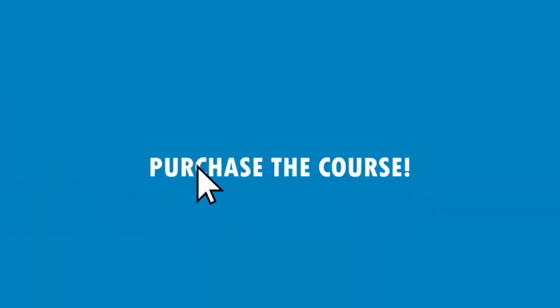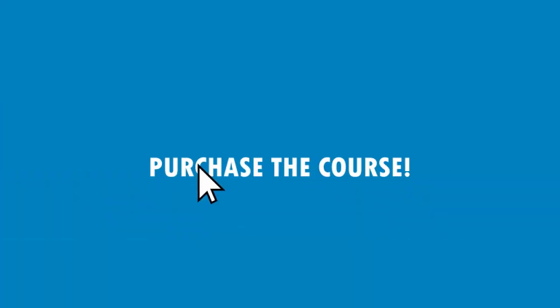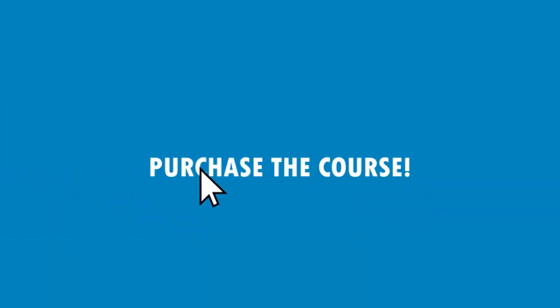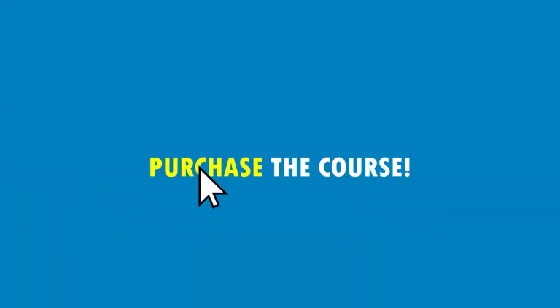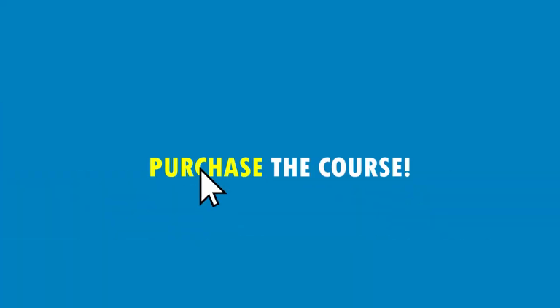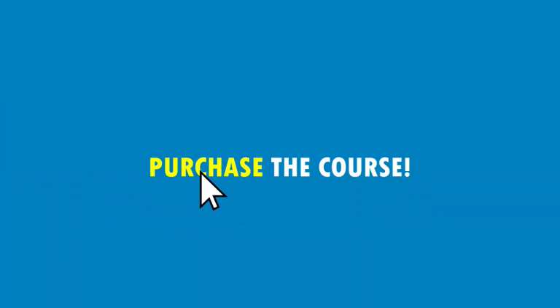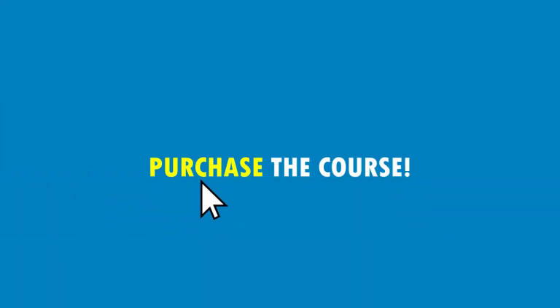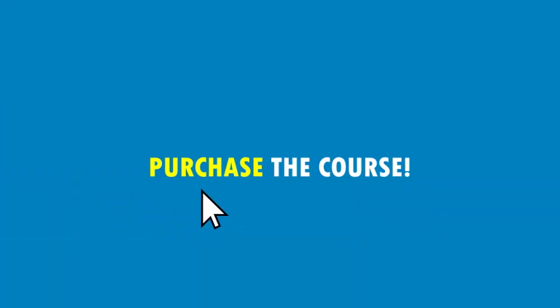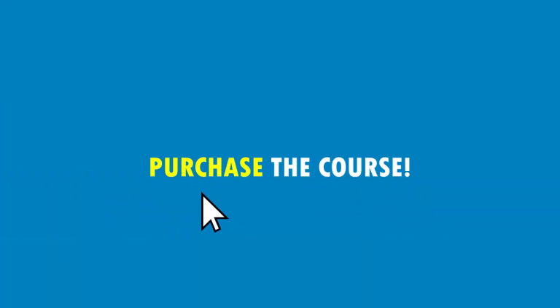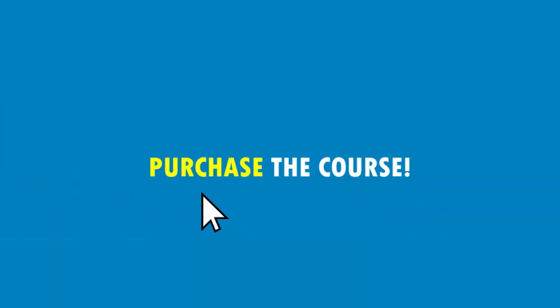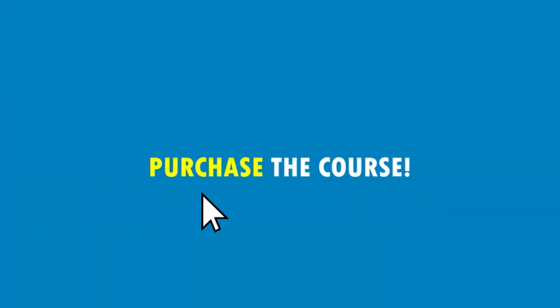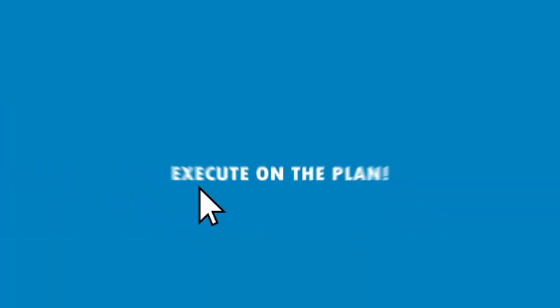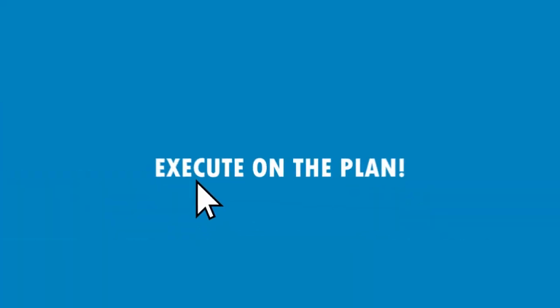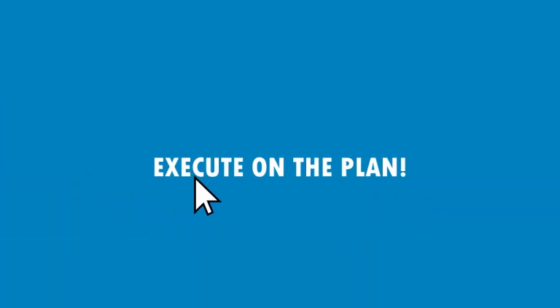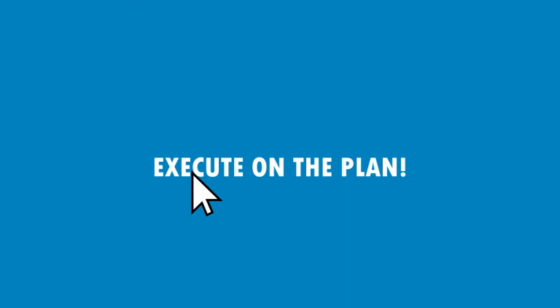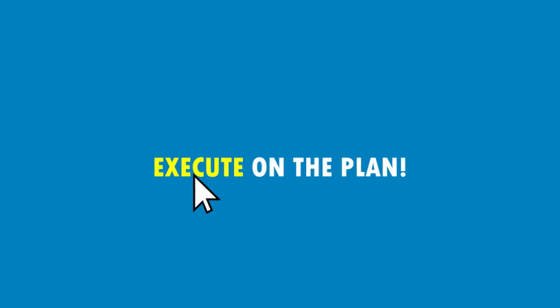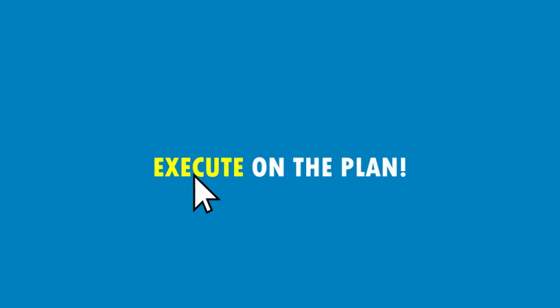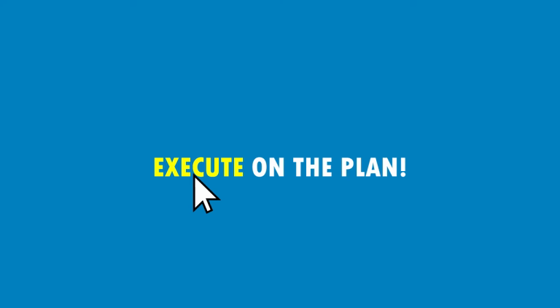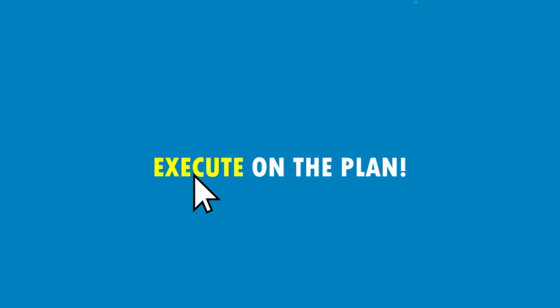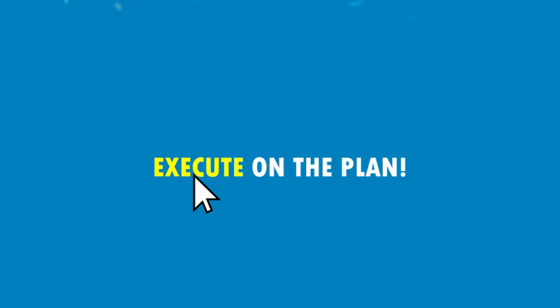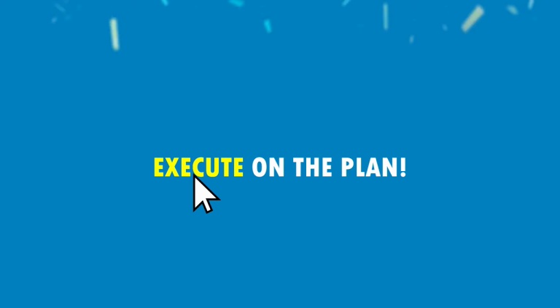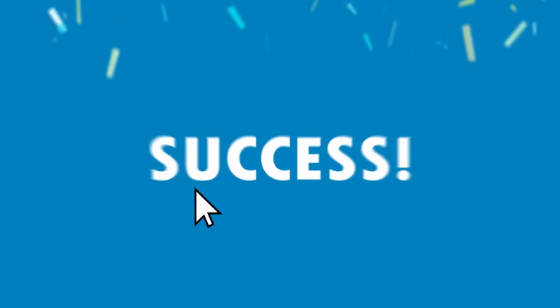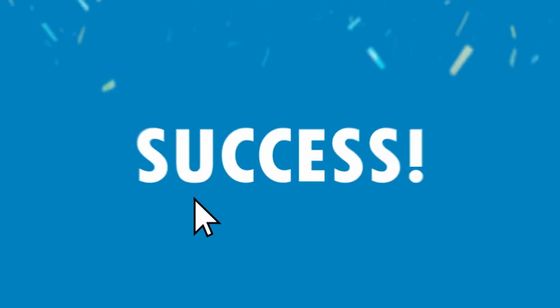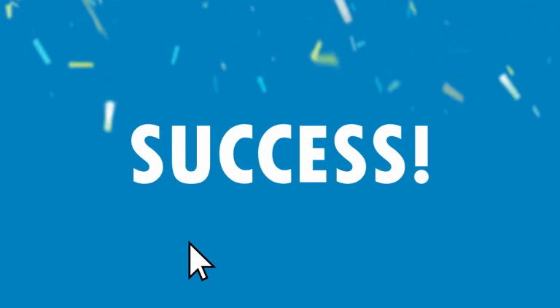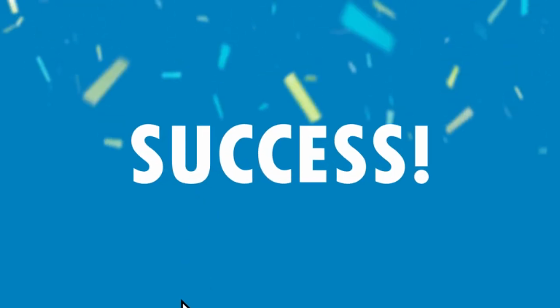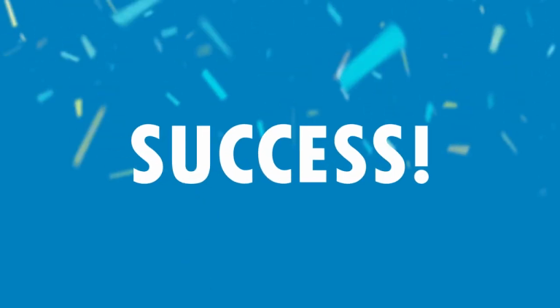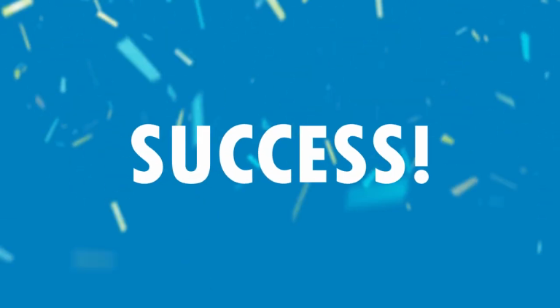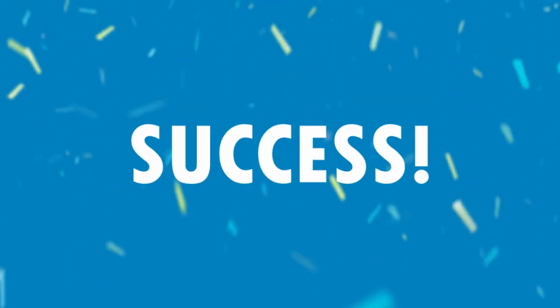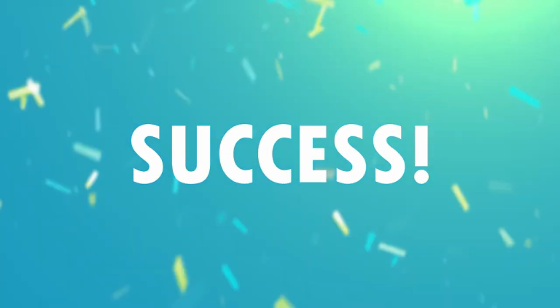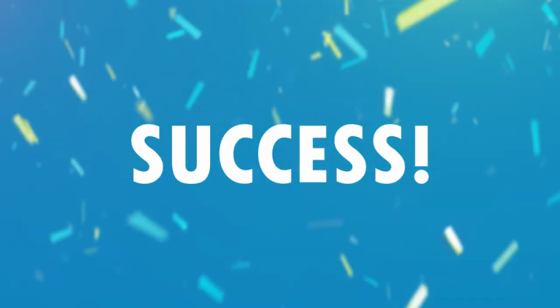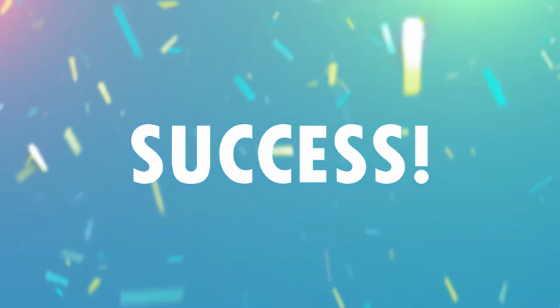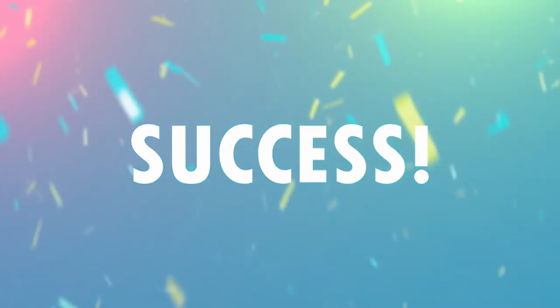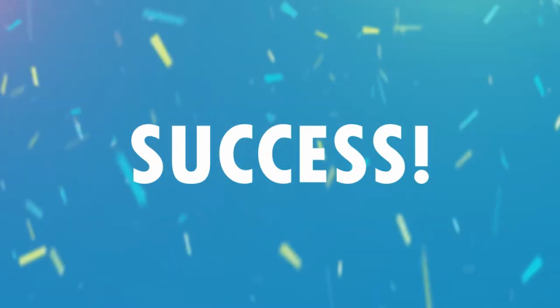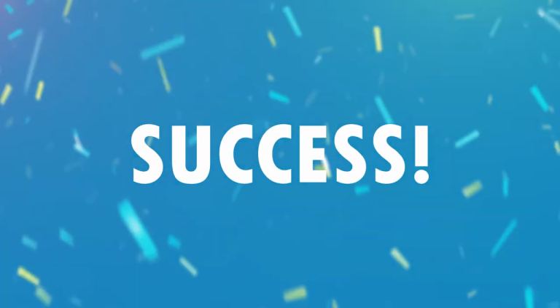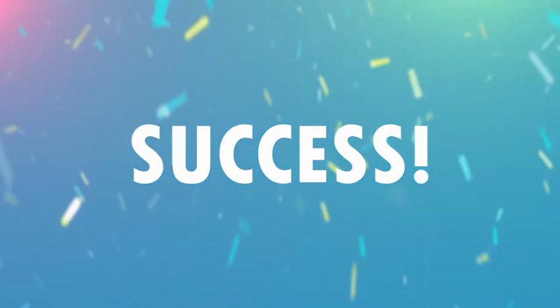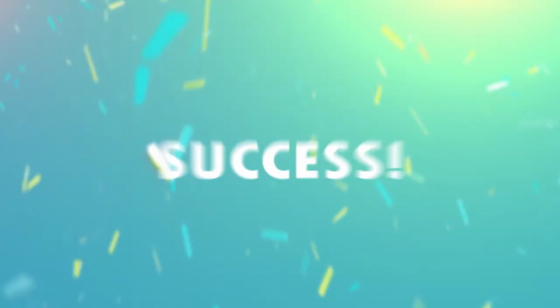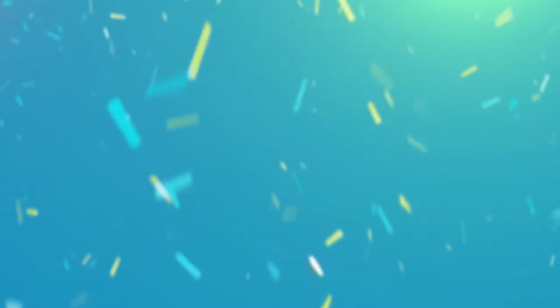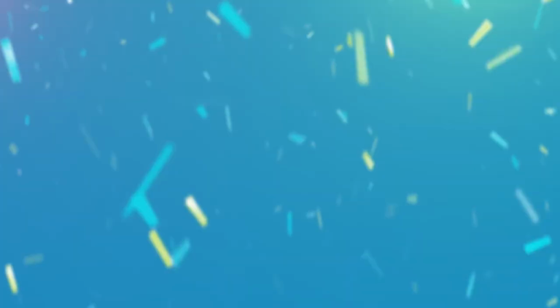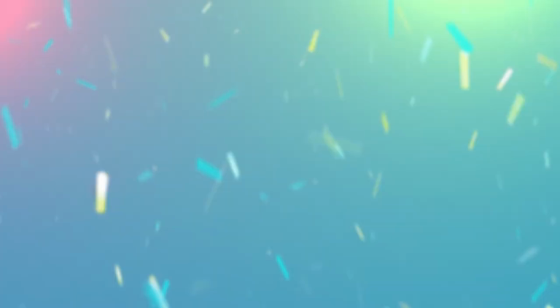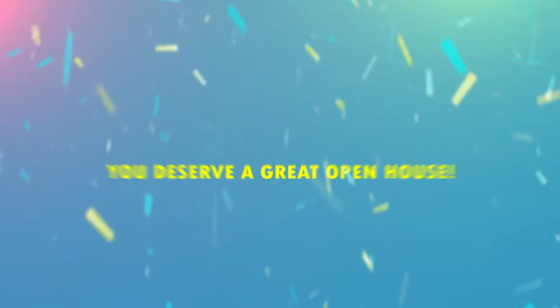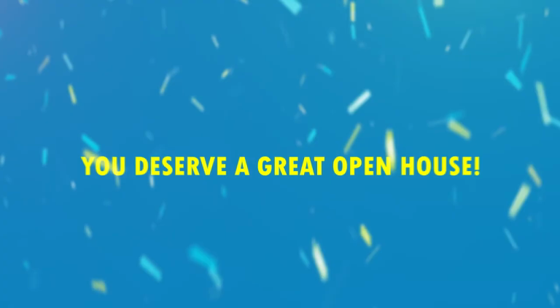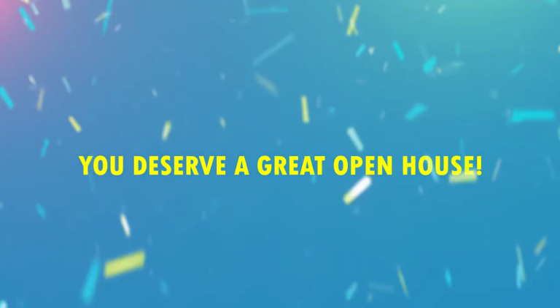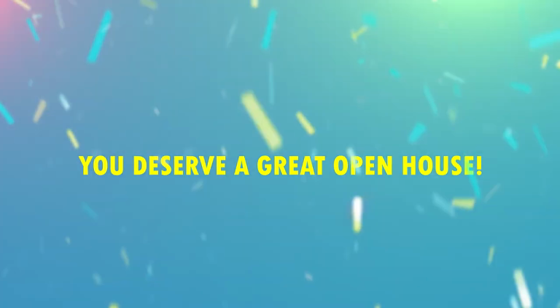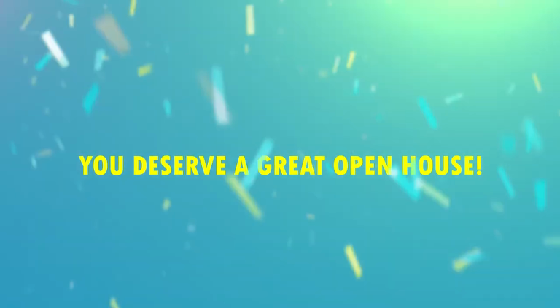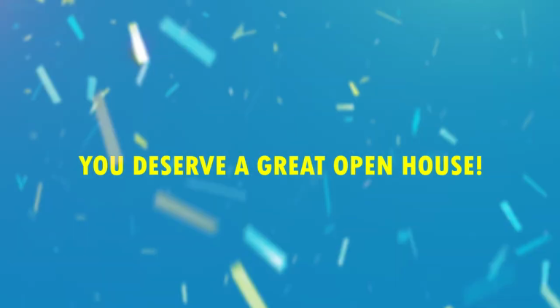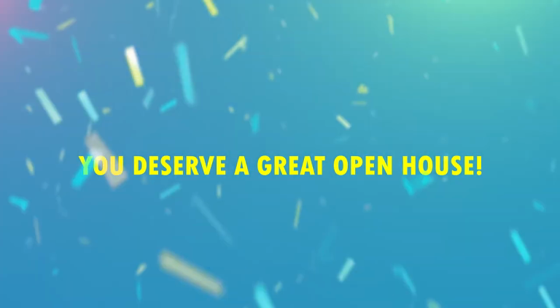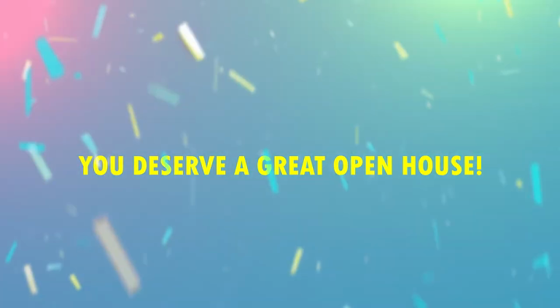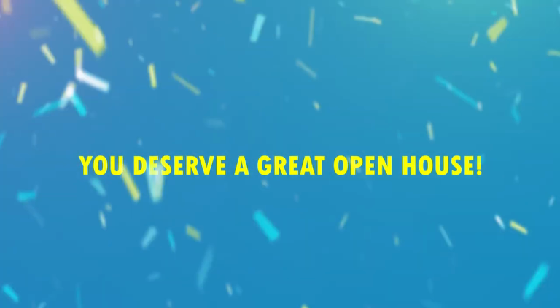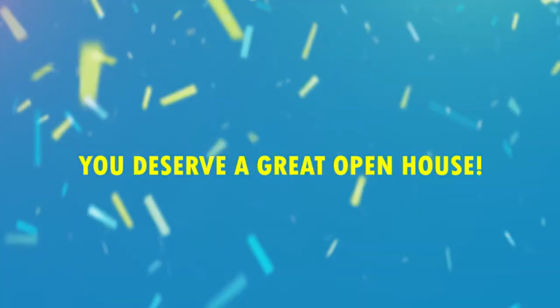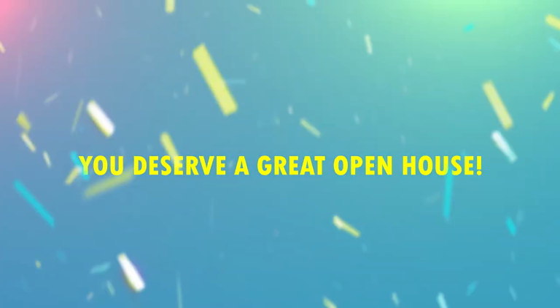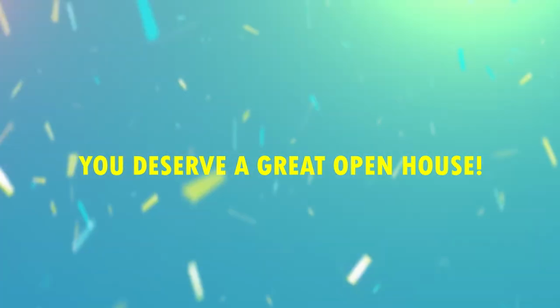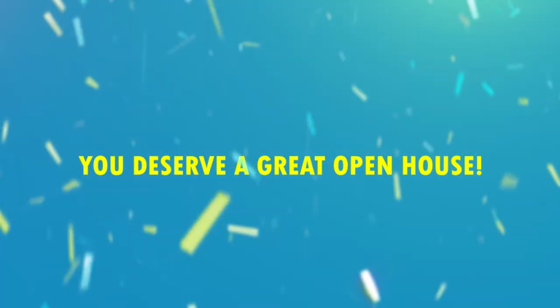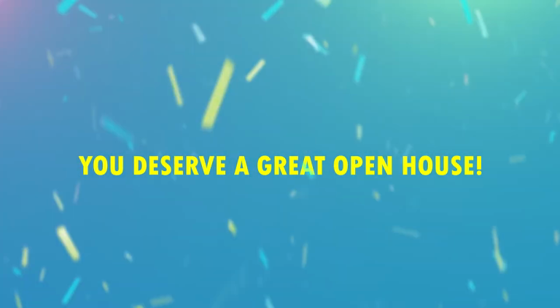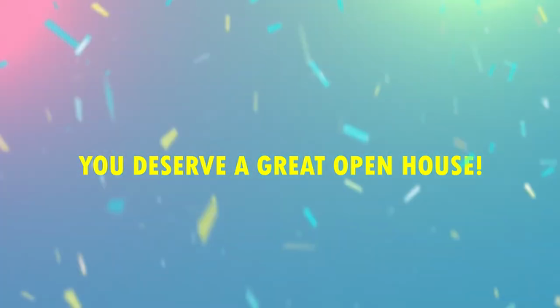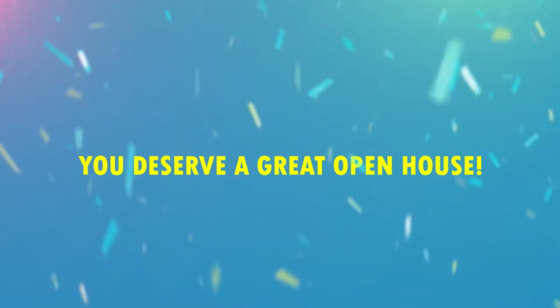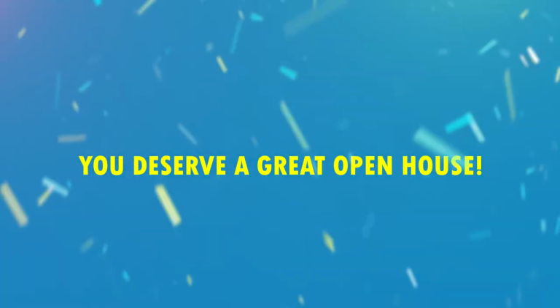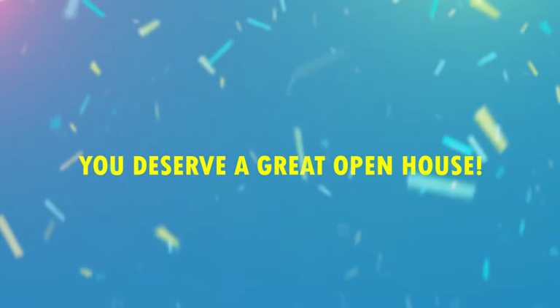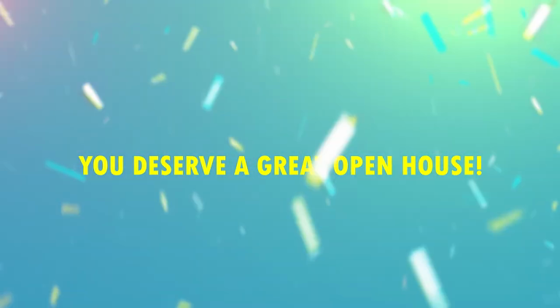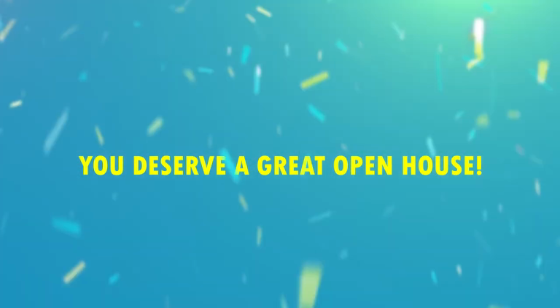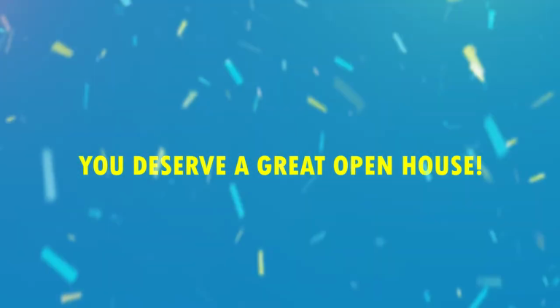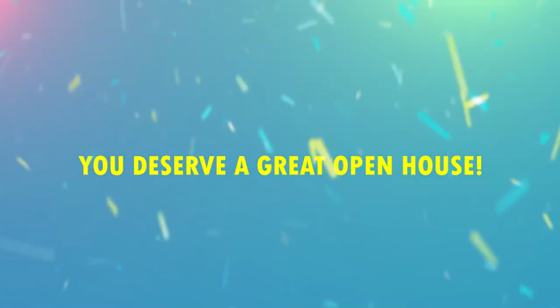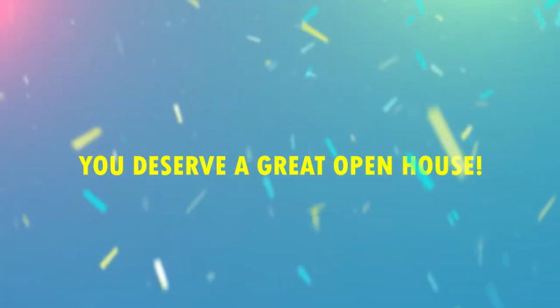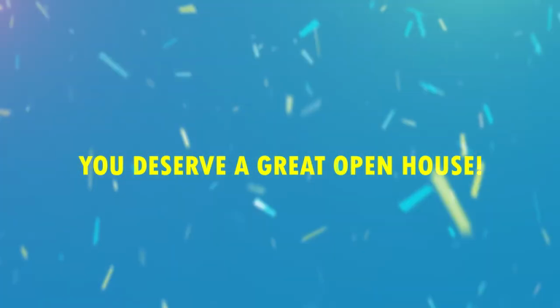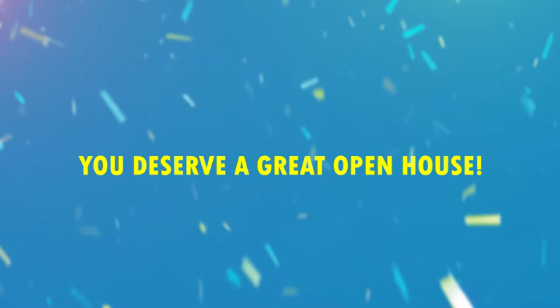Purchase the course, execute on the plan, and watch your open house be successful. You deserve a great open house. Let's party to the top!